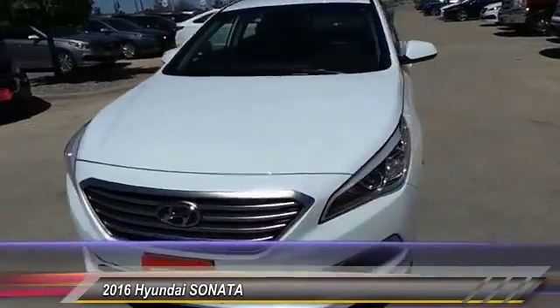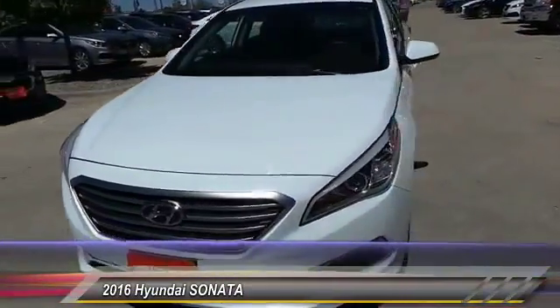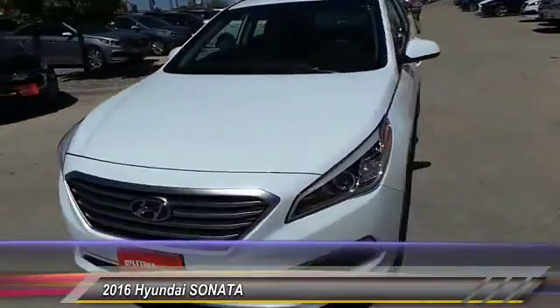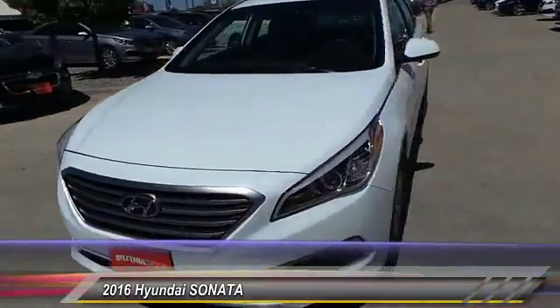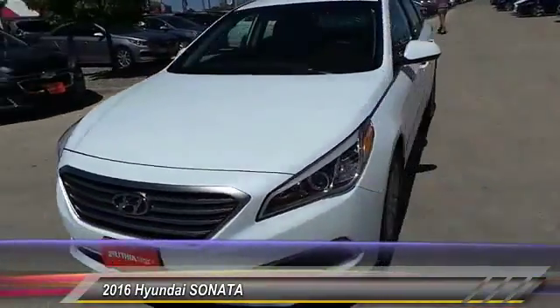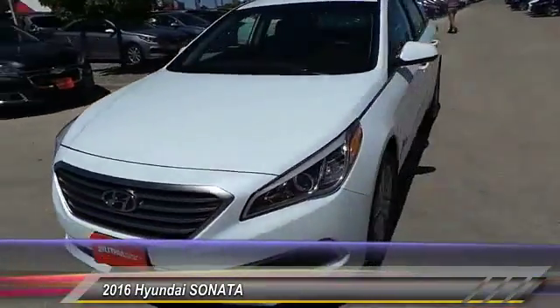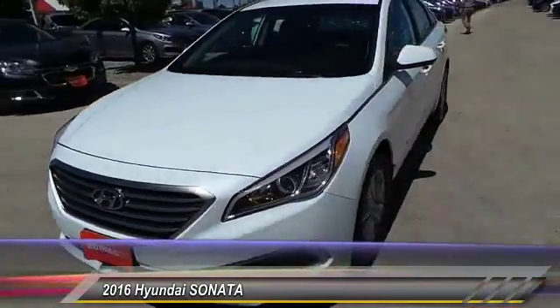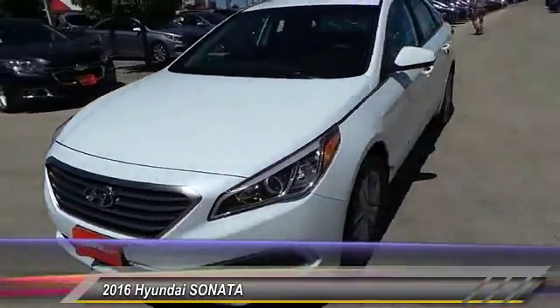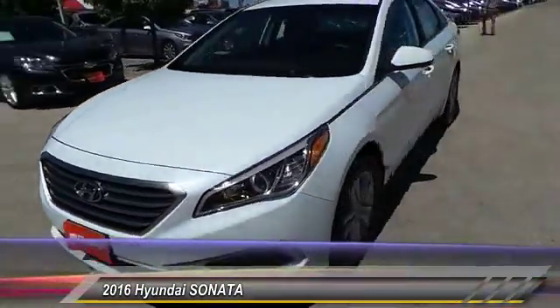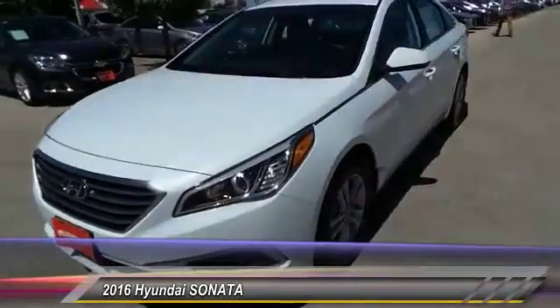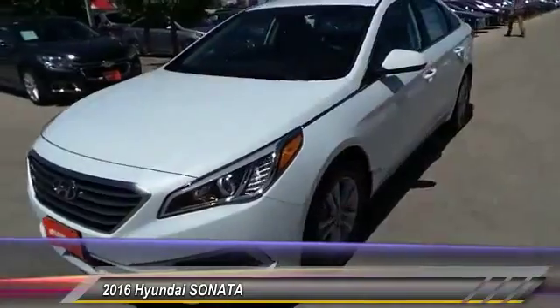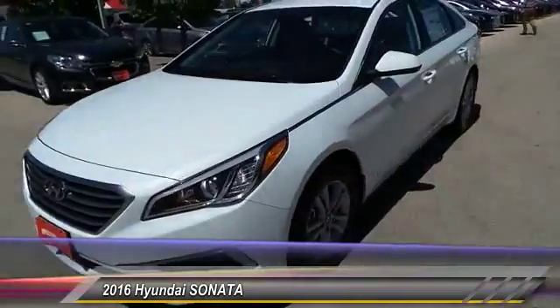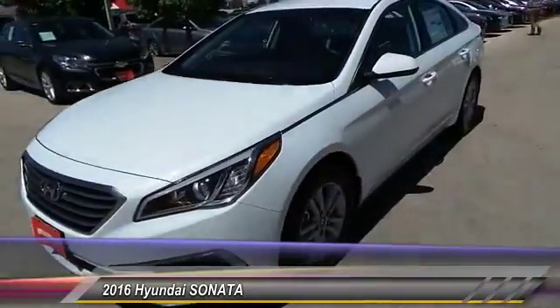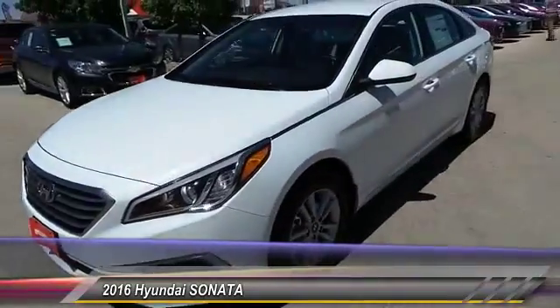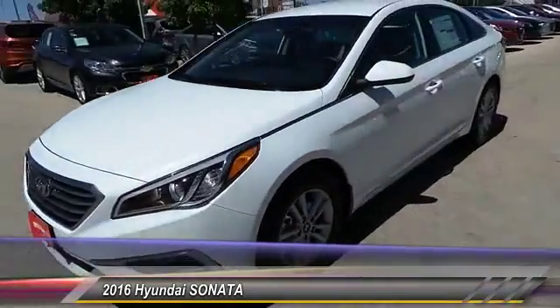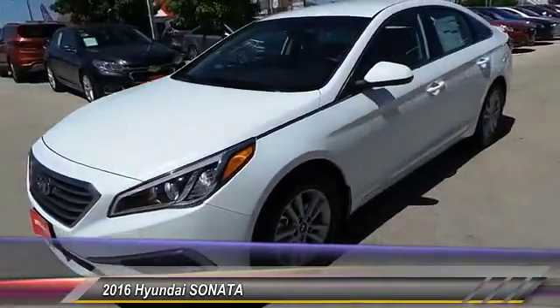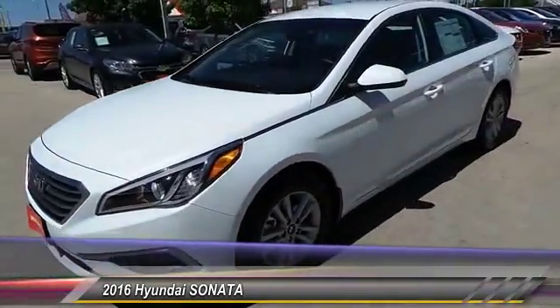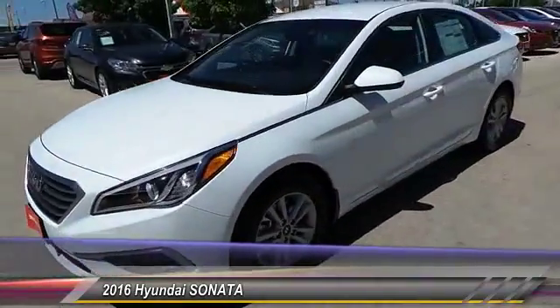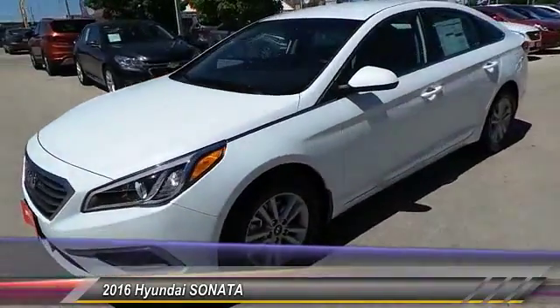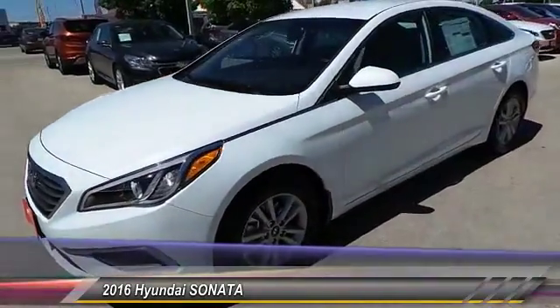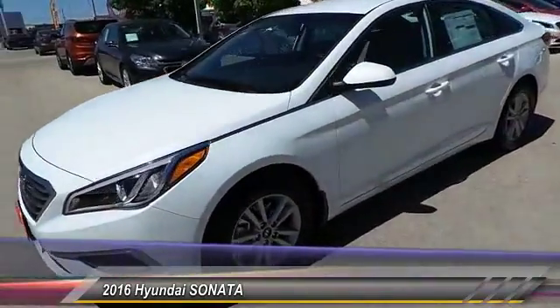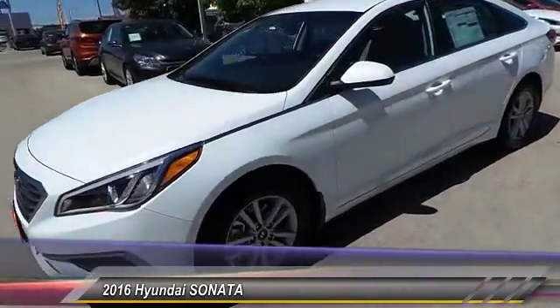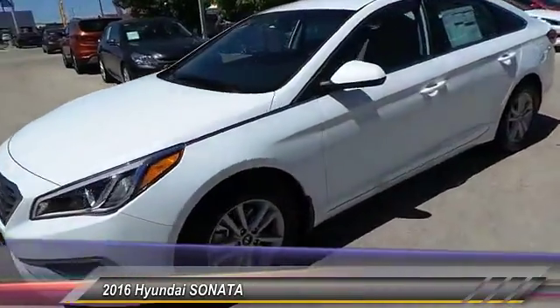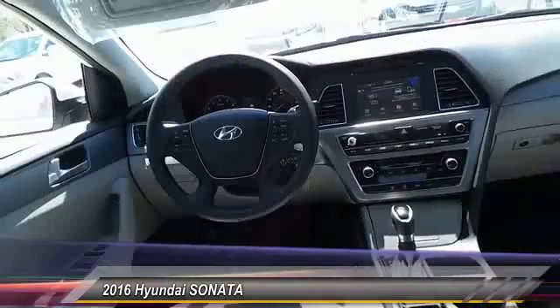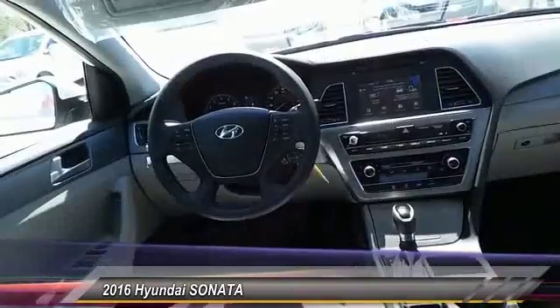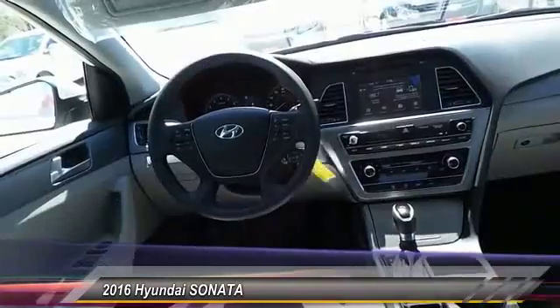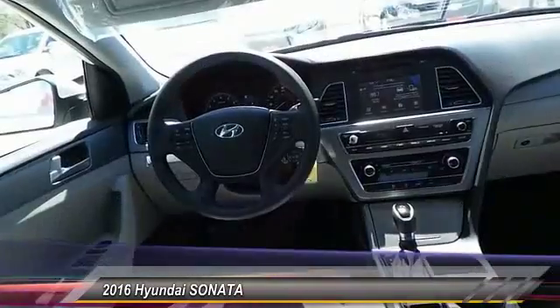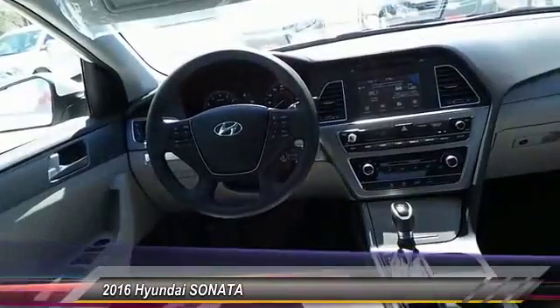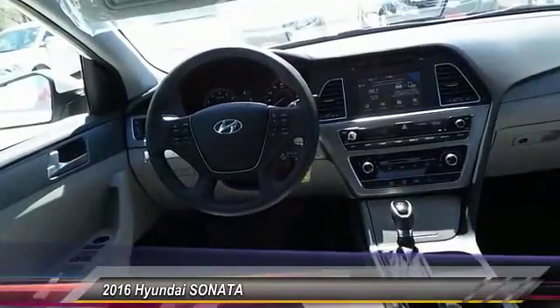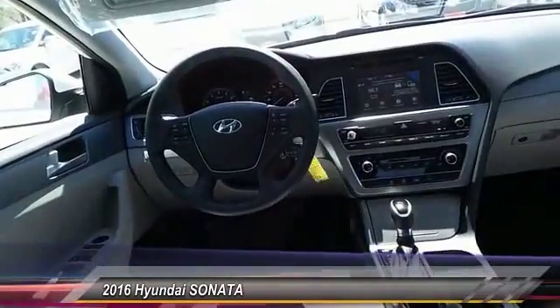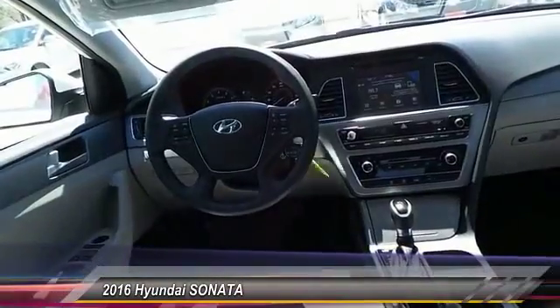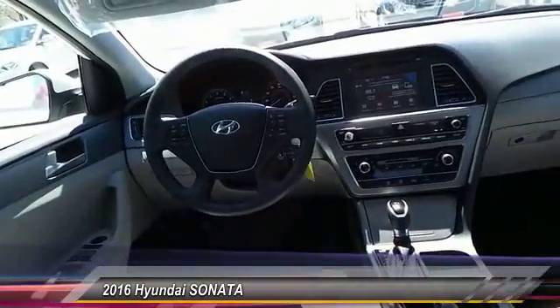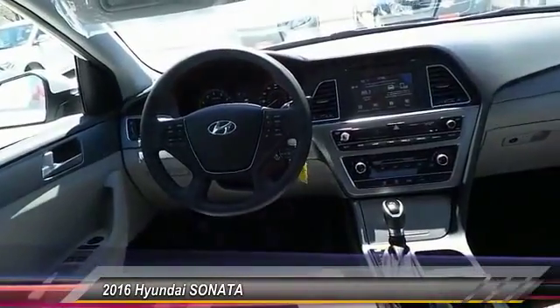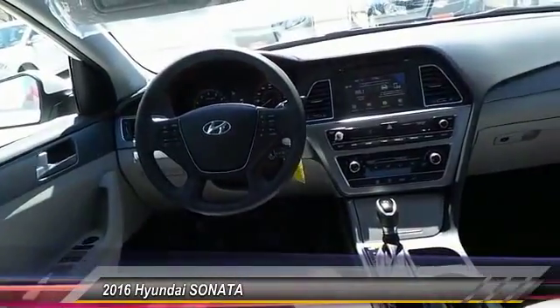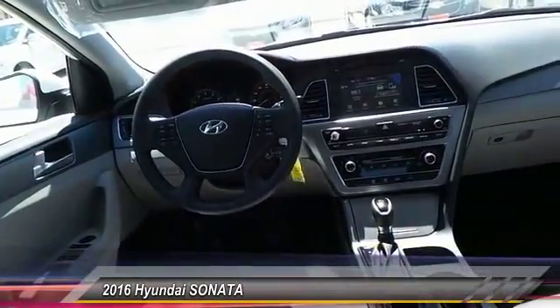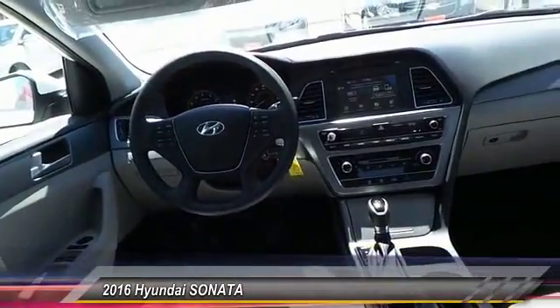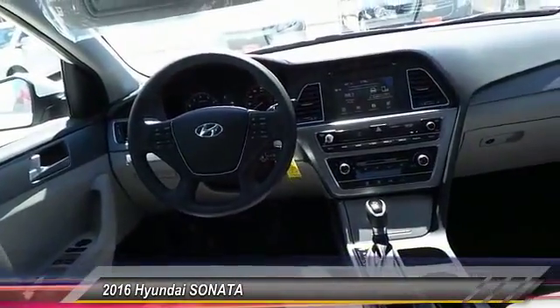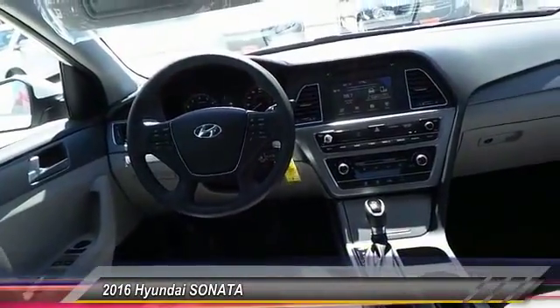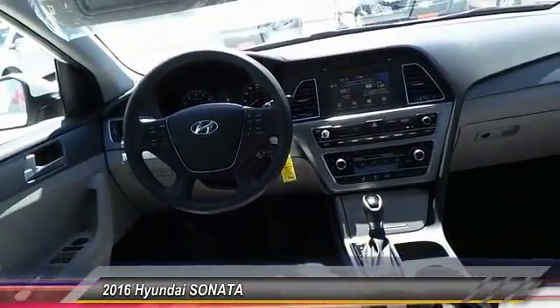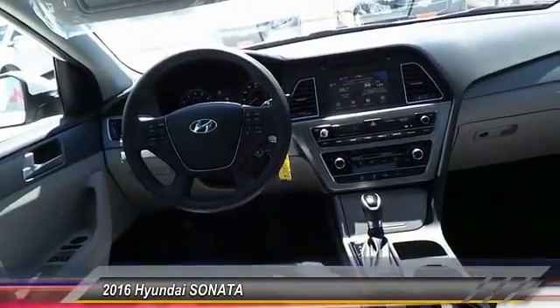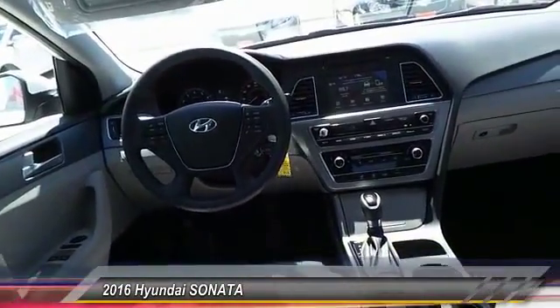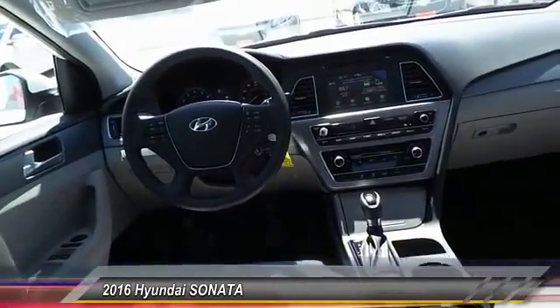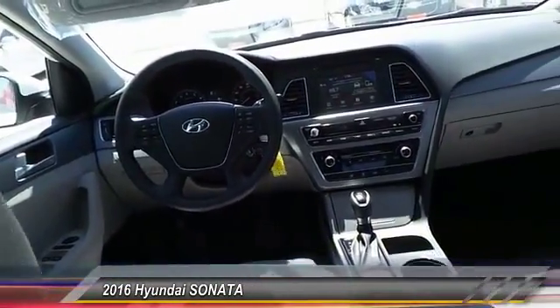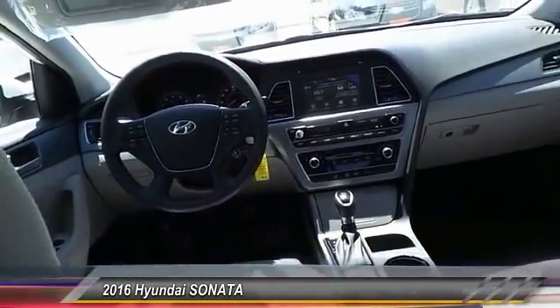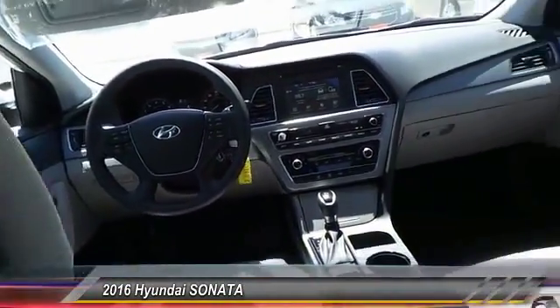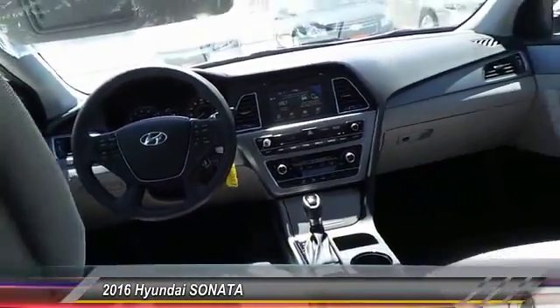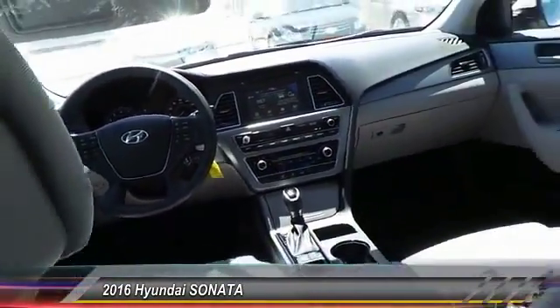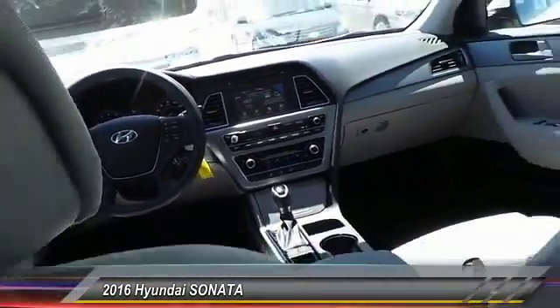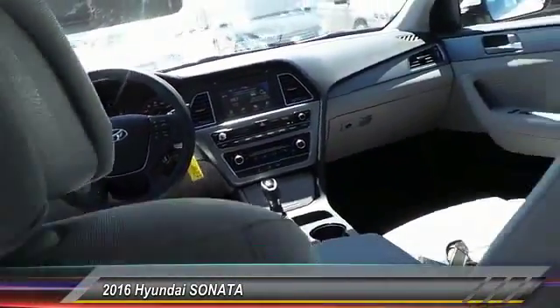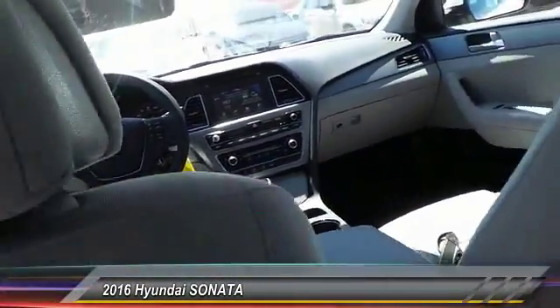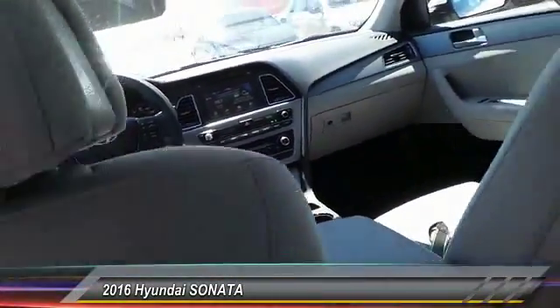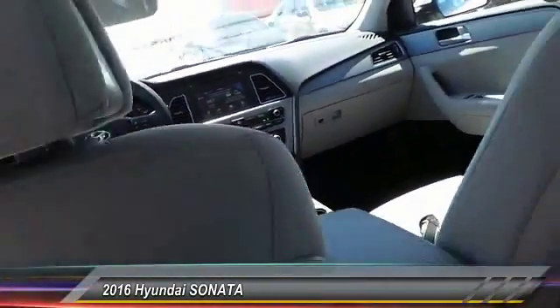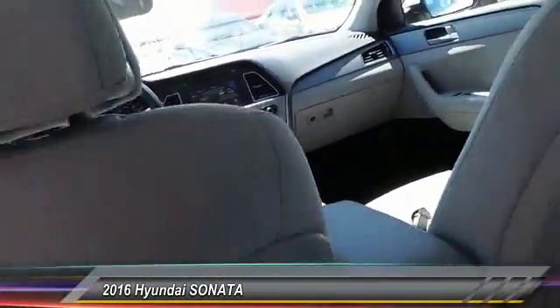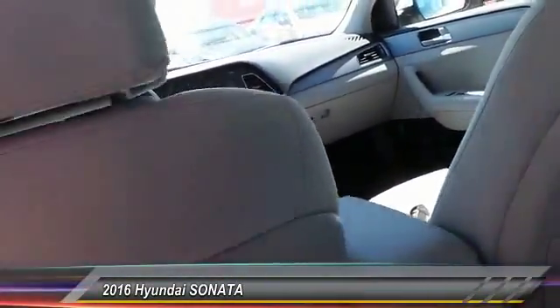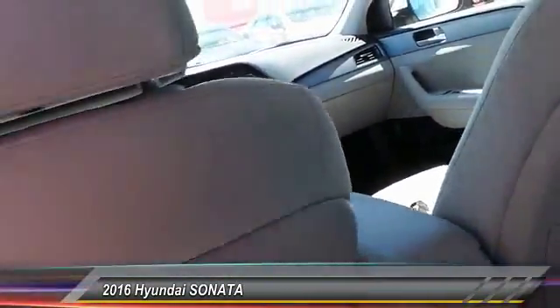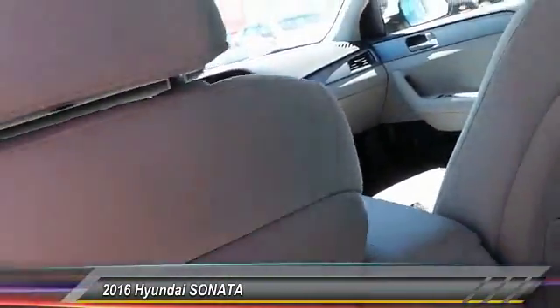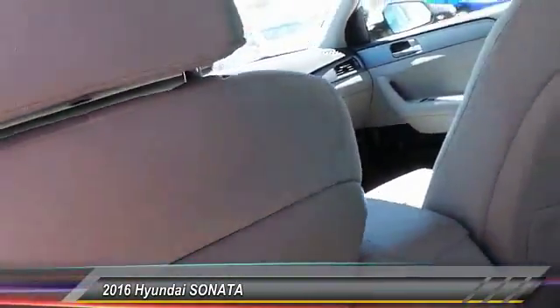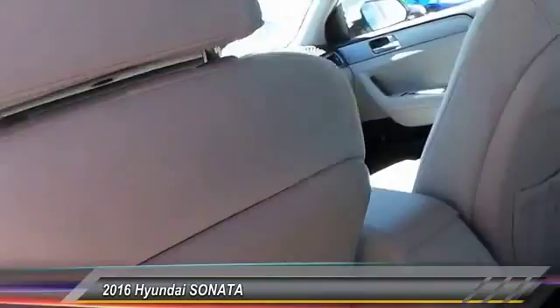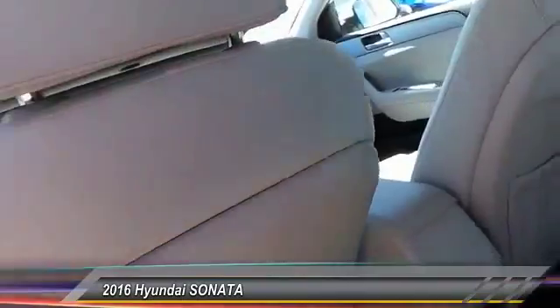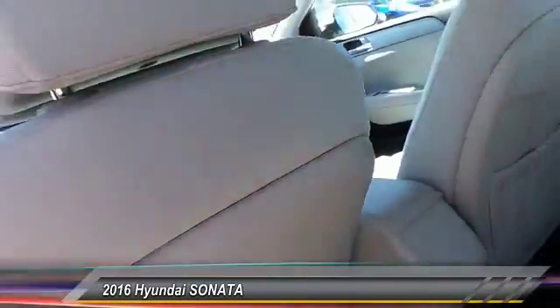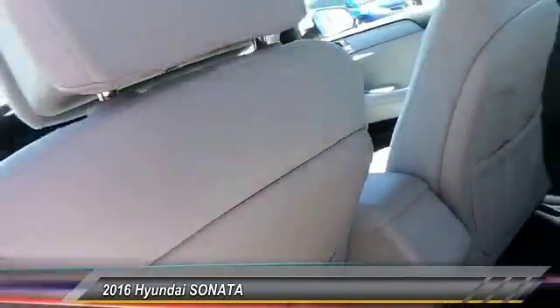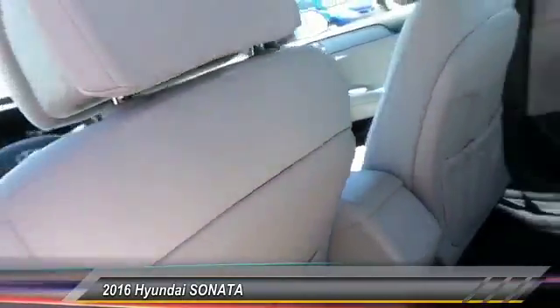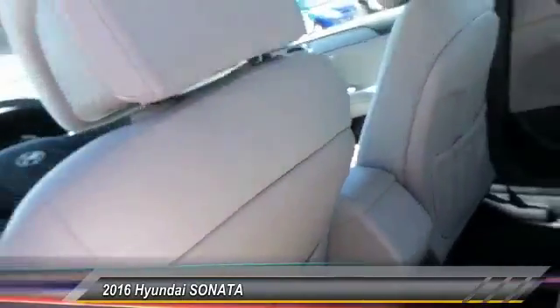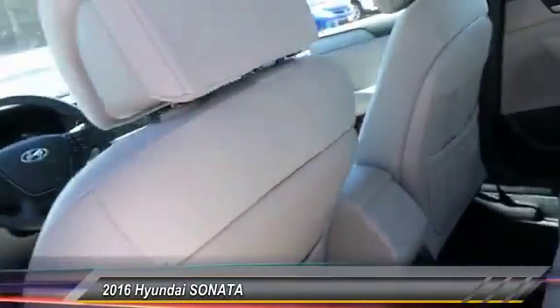This vehicle has less than 100 miles. Come take a test drive today.